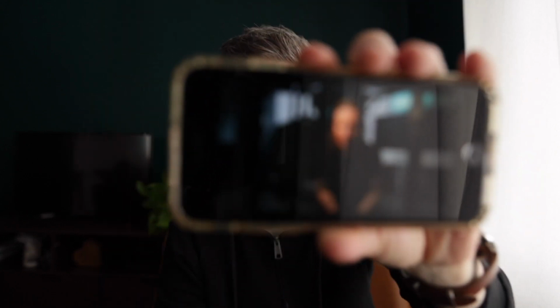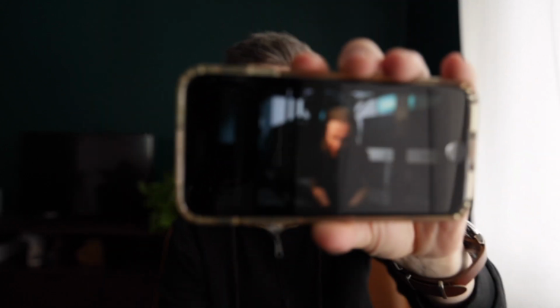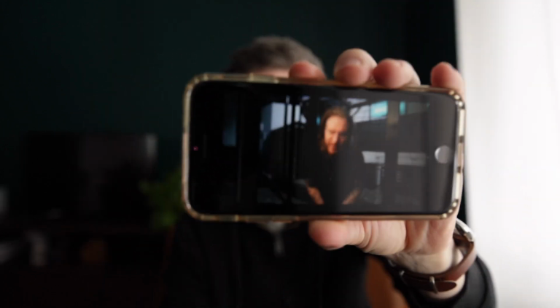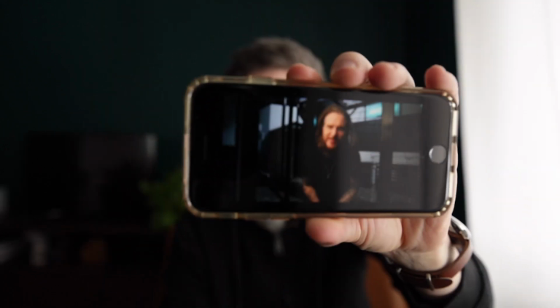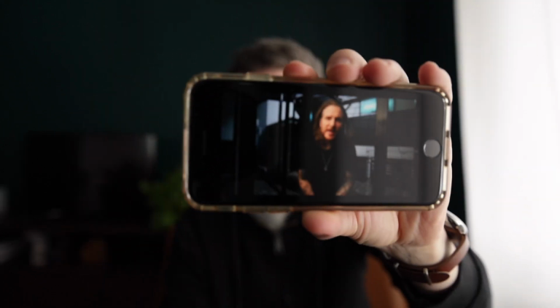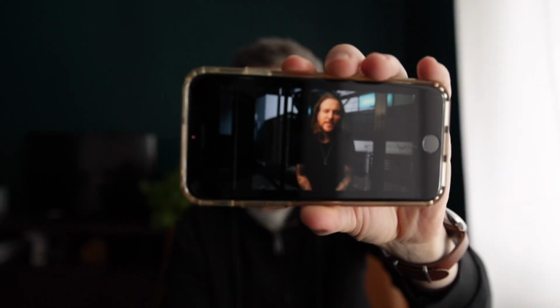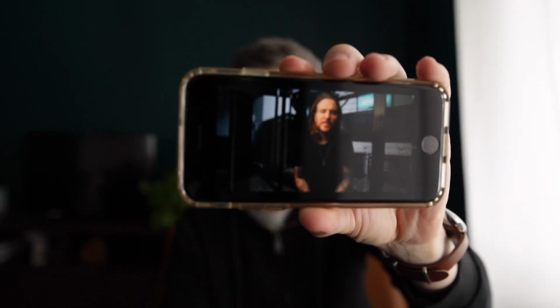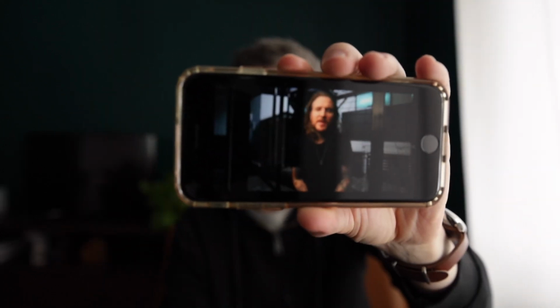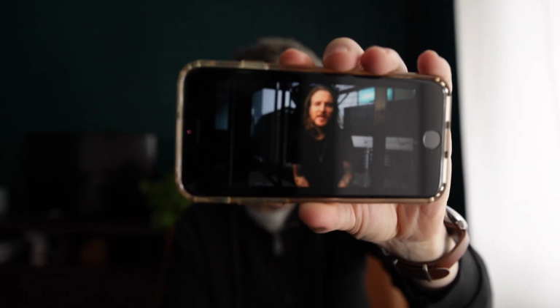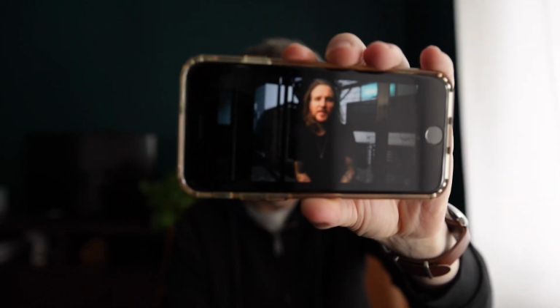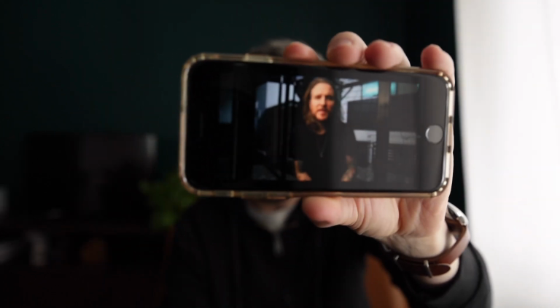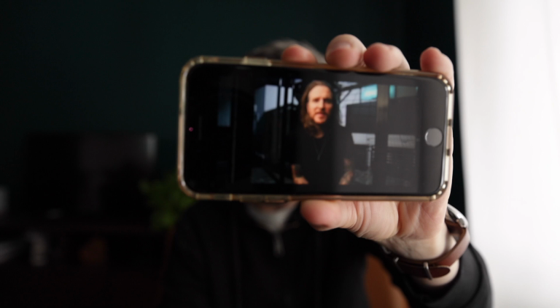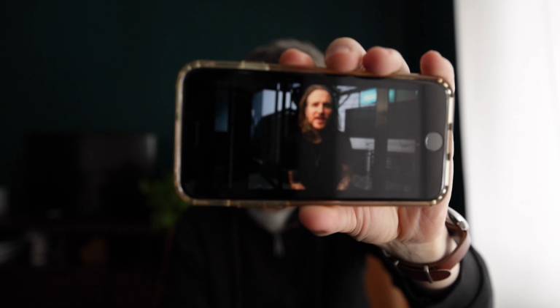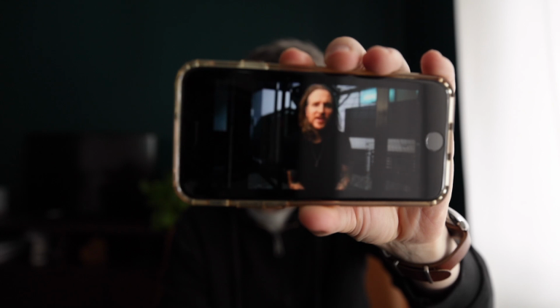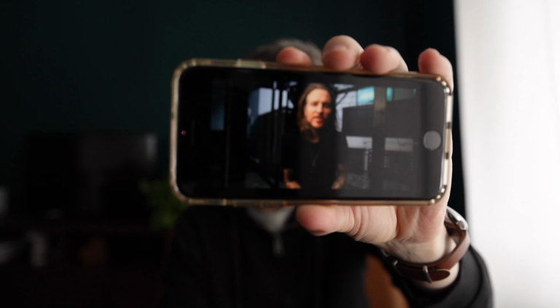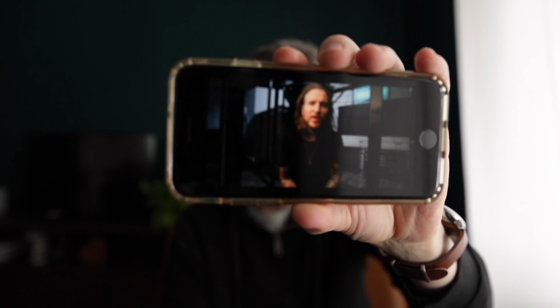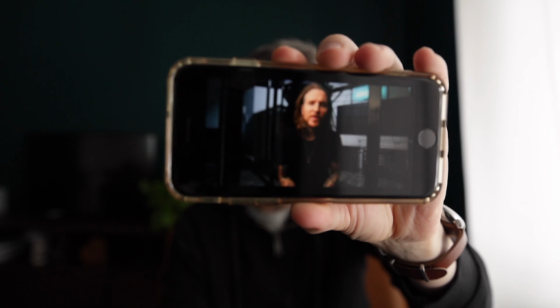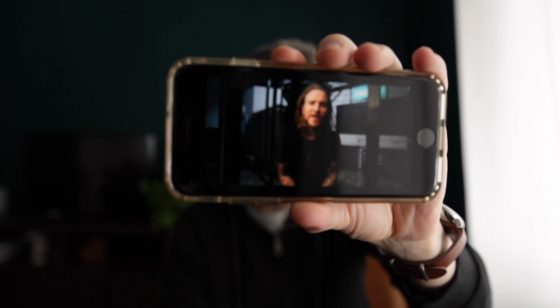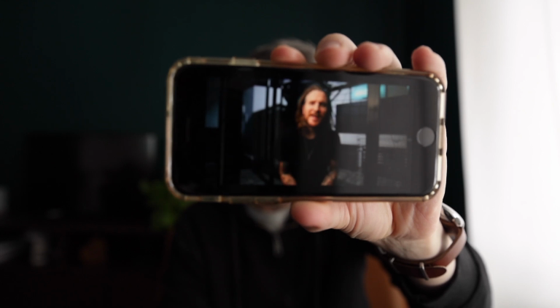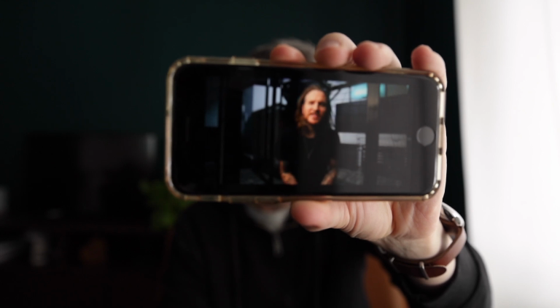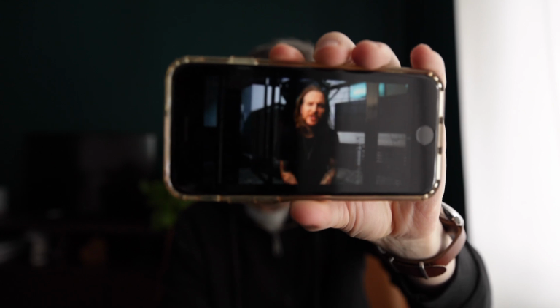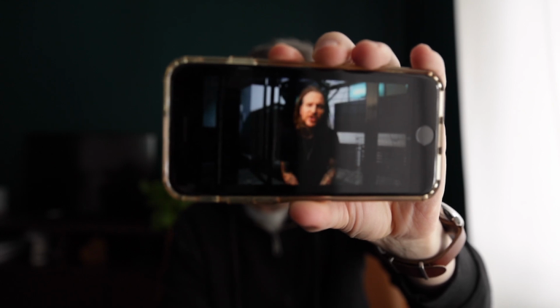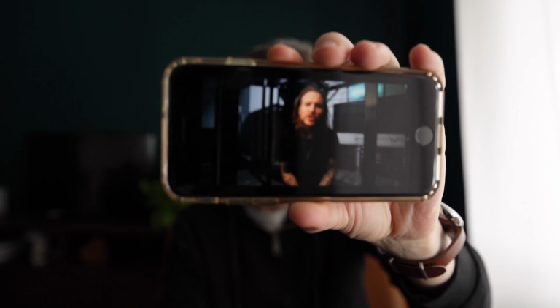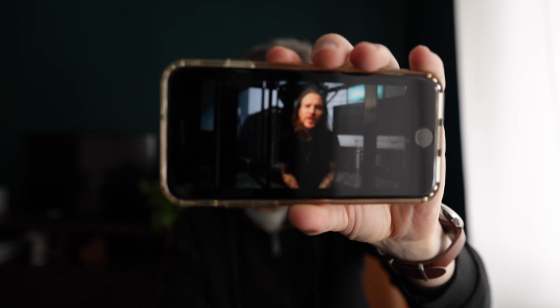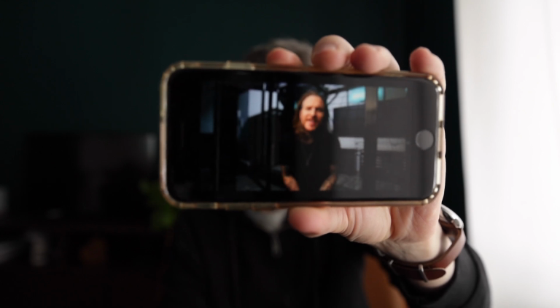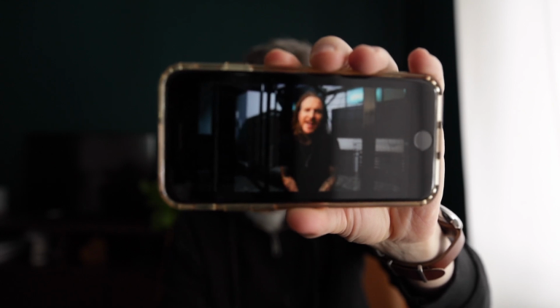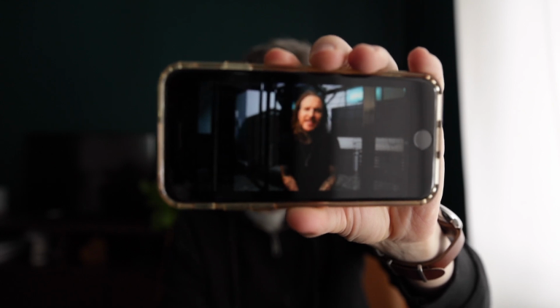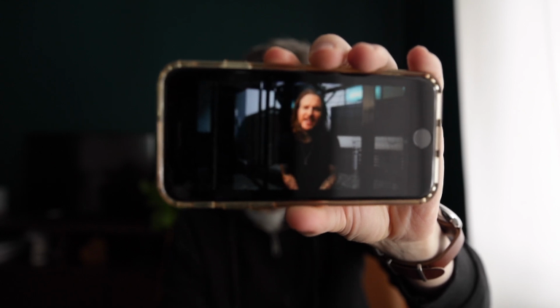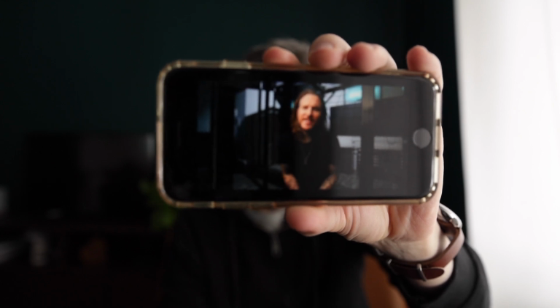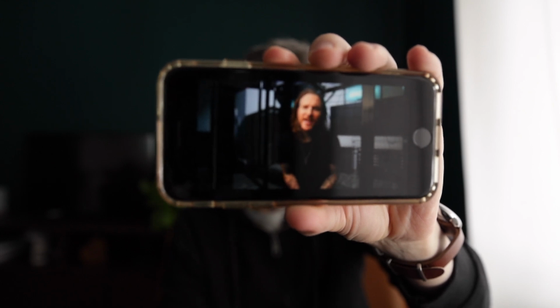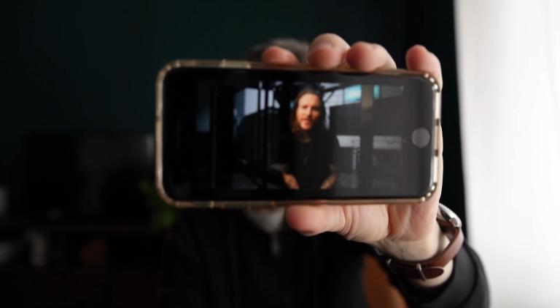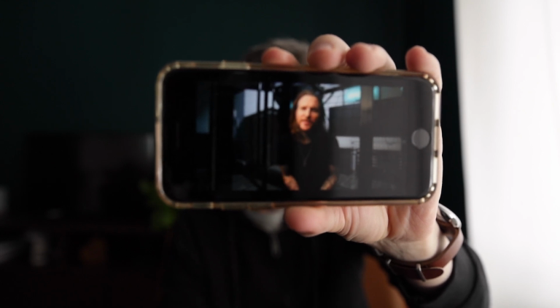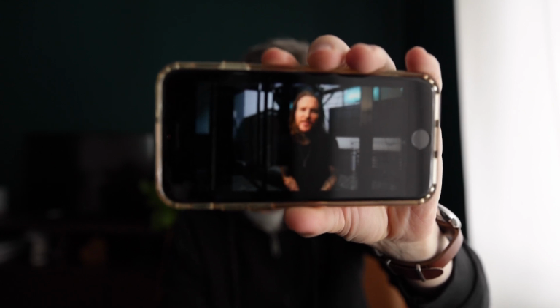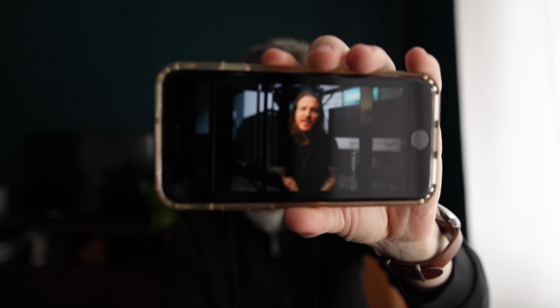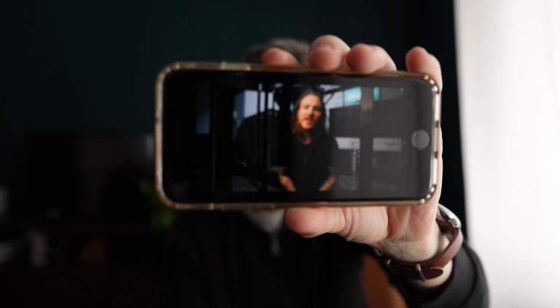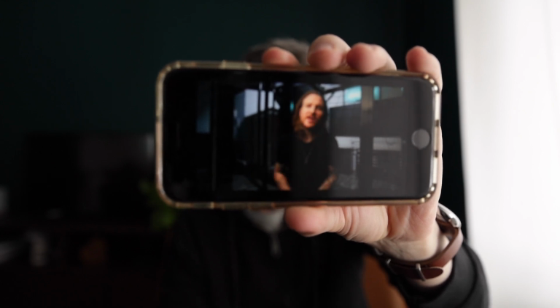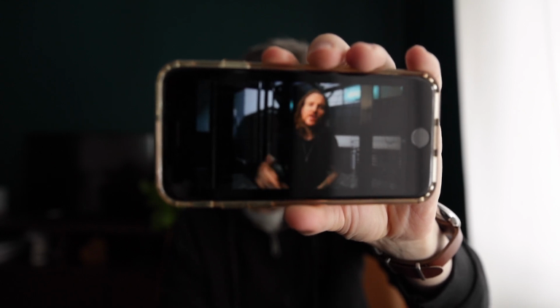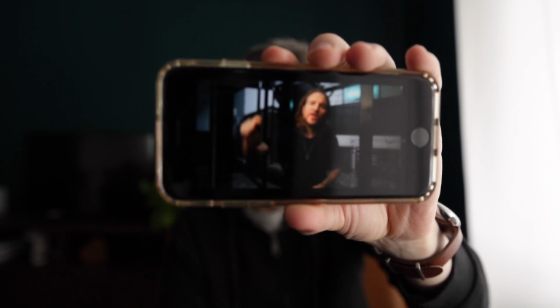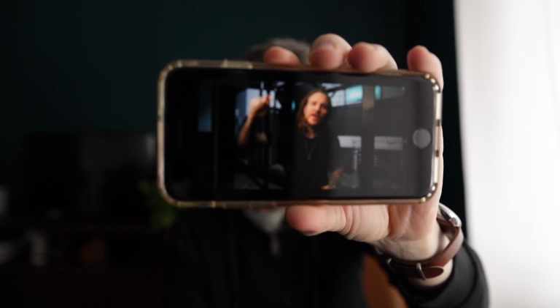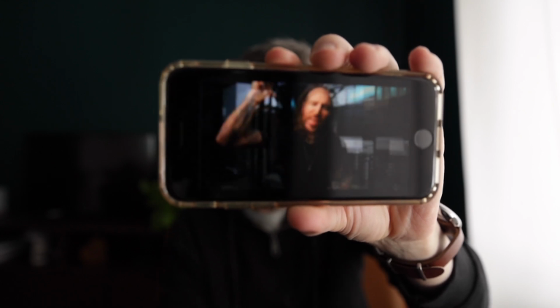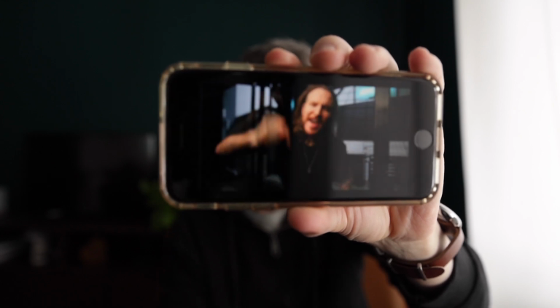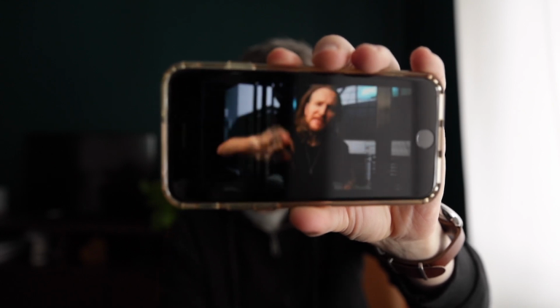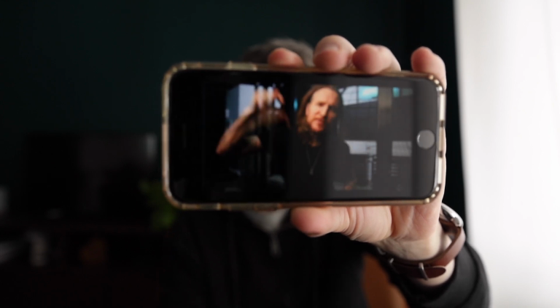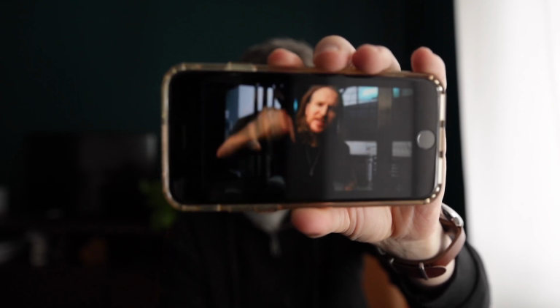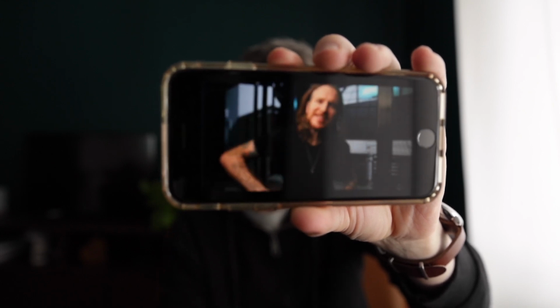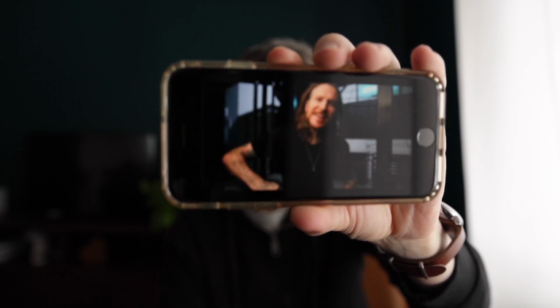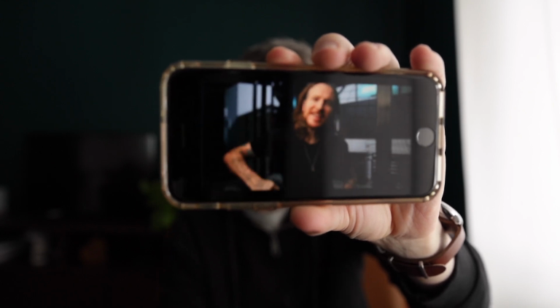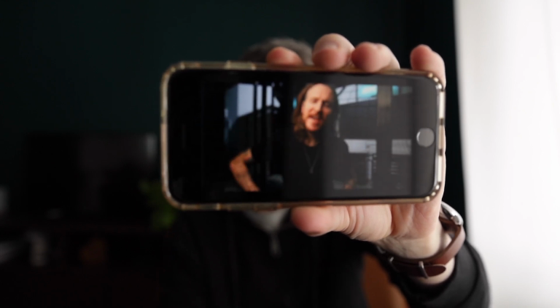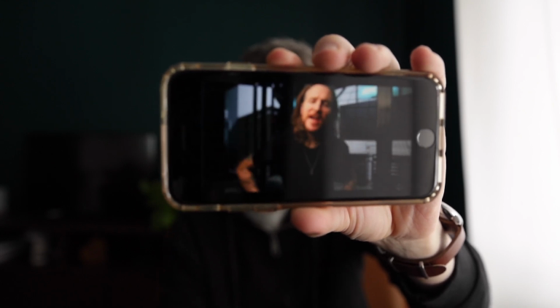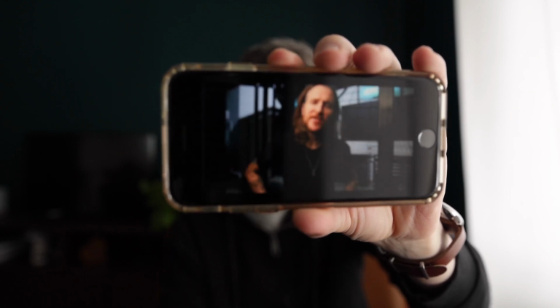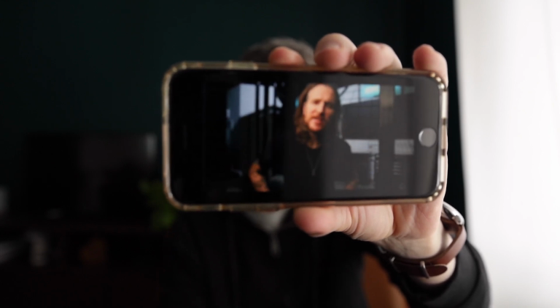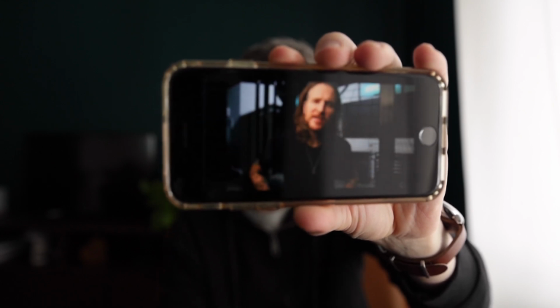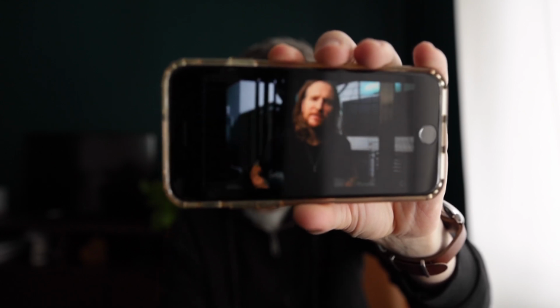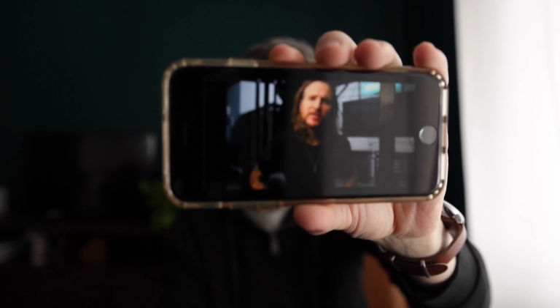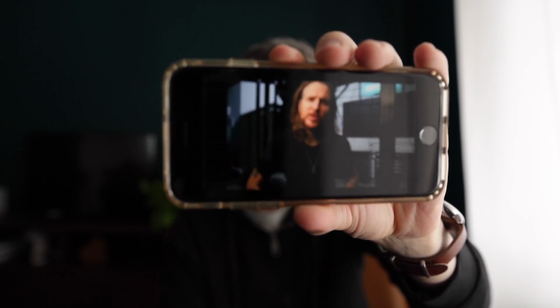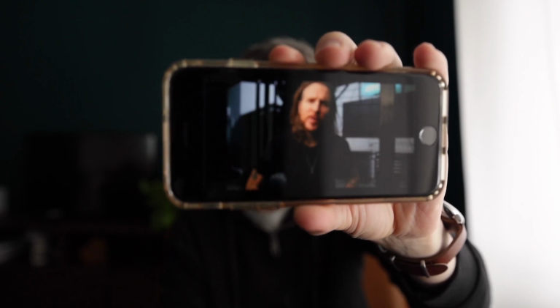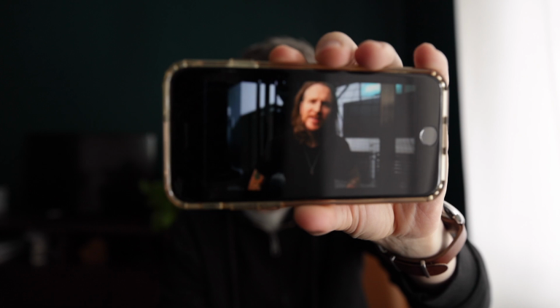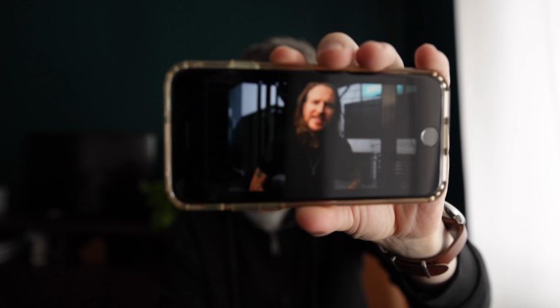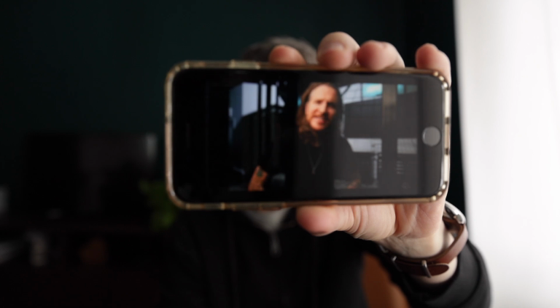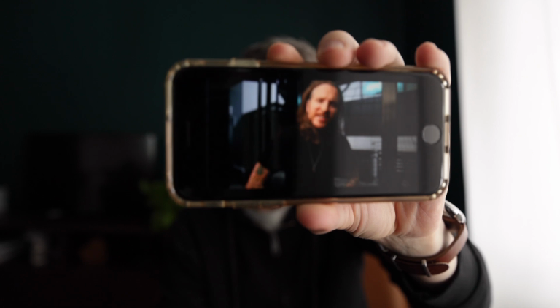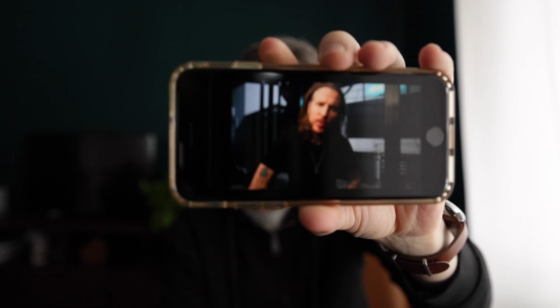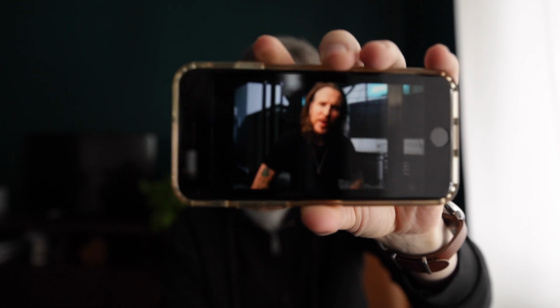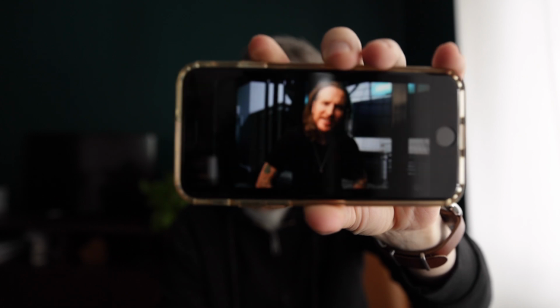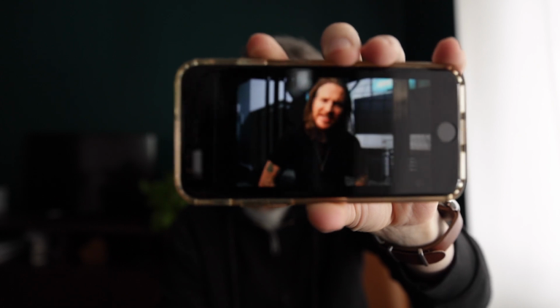What's up everybody, Peter McKinnon here. Welcome back to yet another video — the everyday carry for 2022.